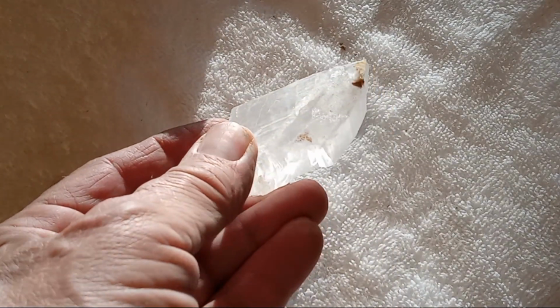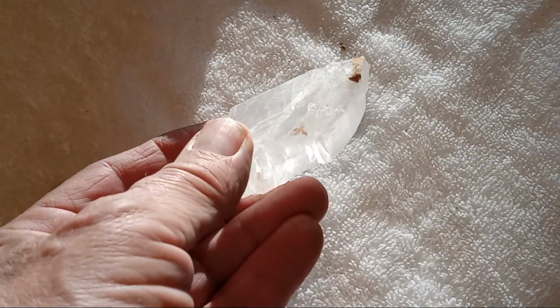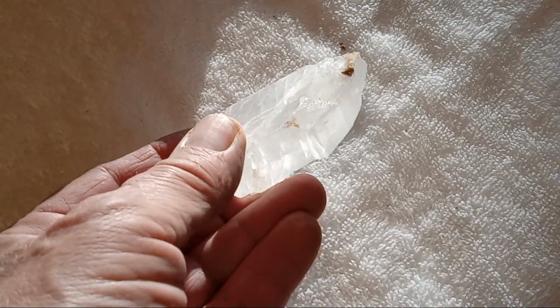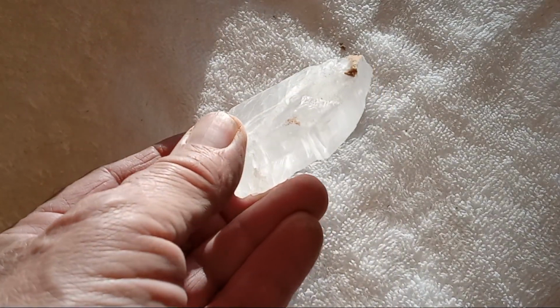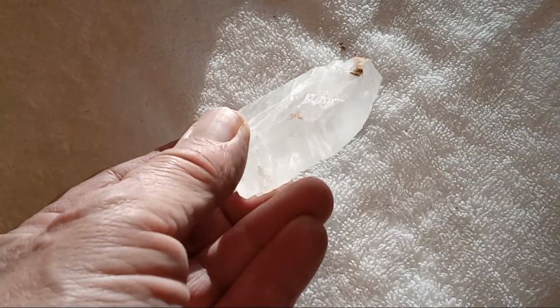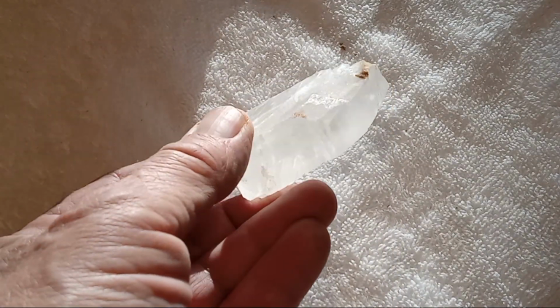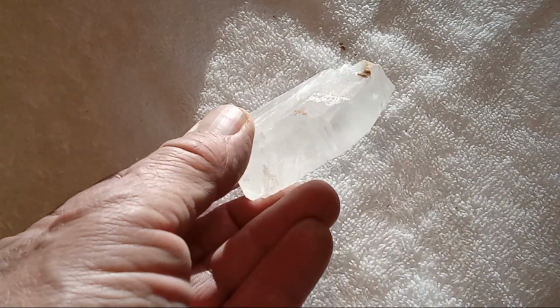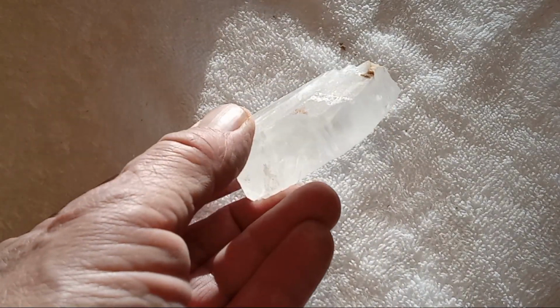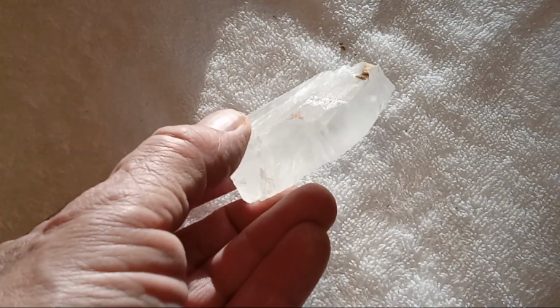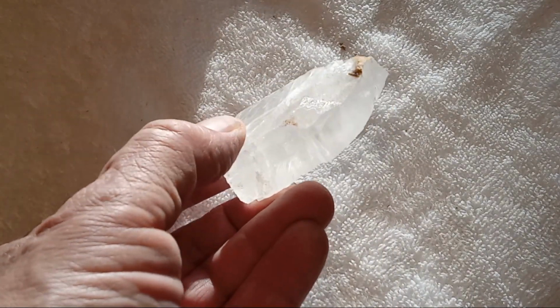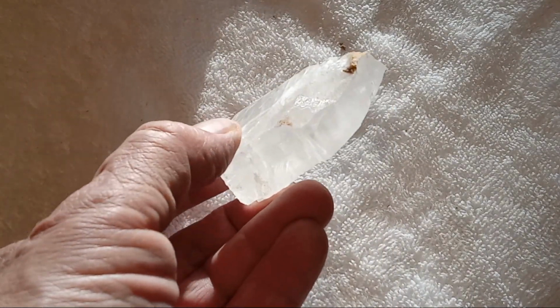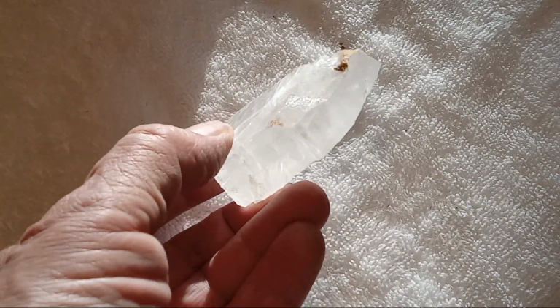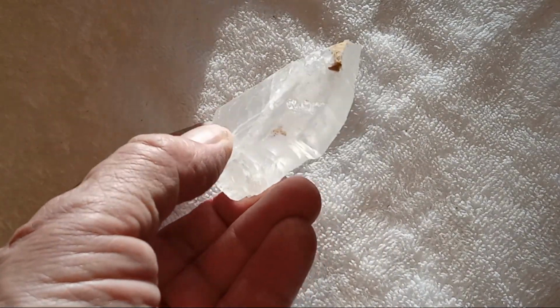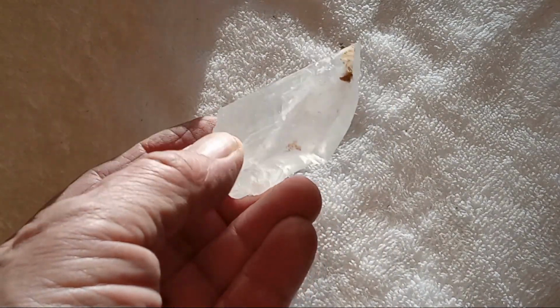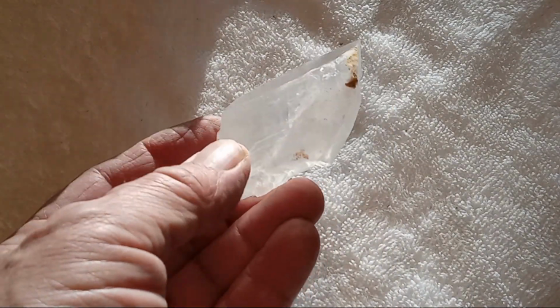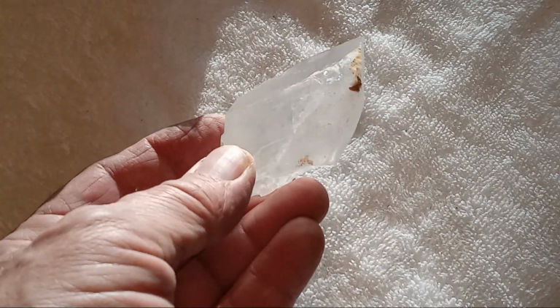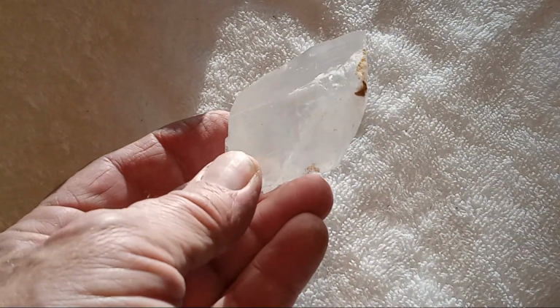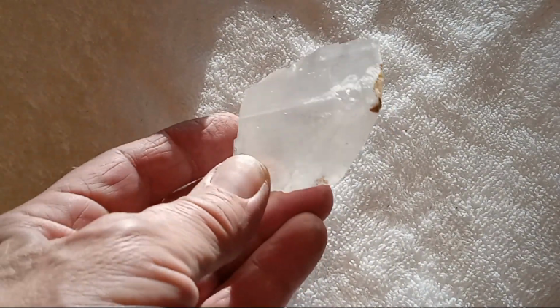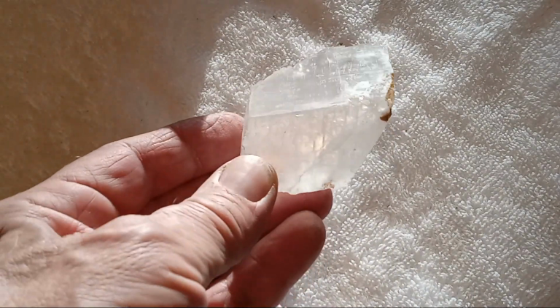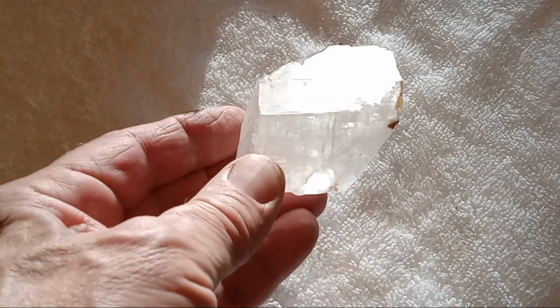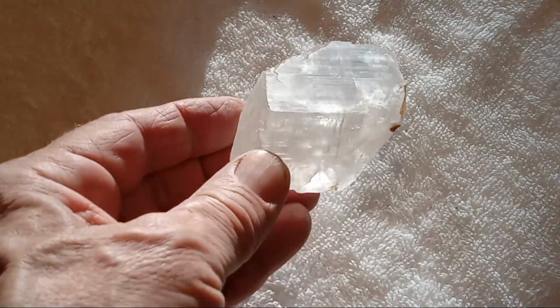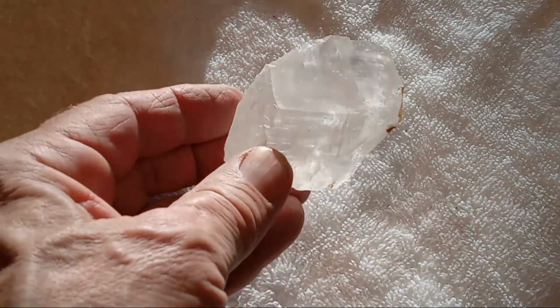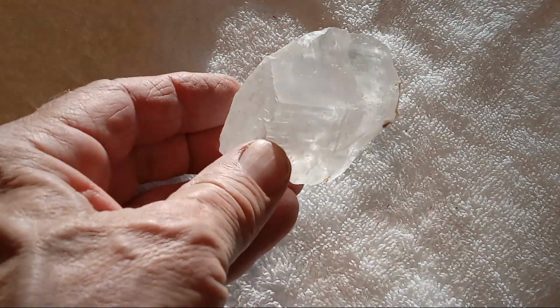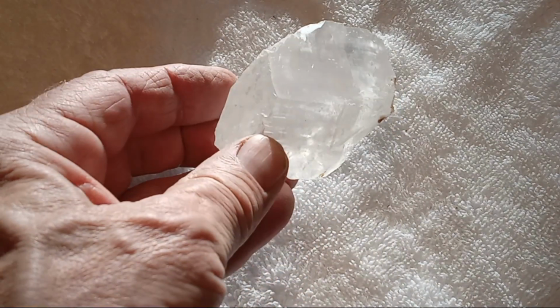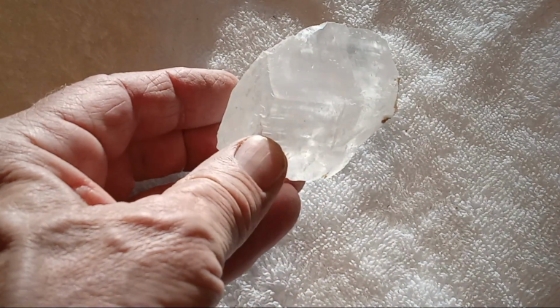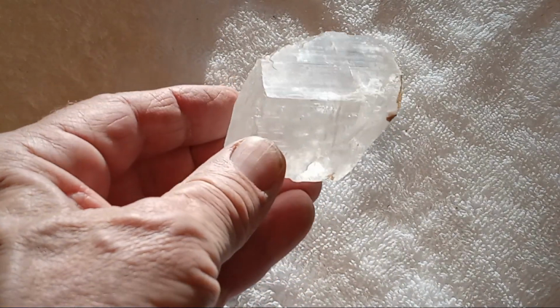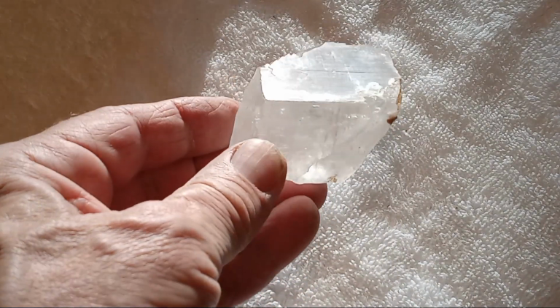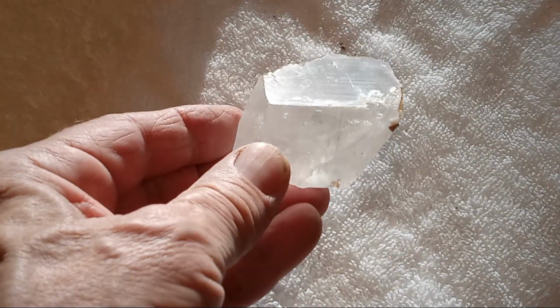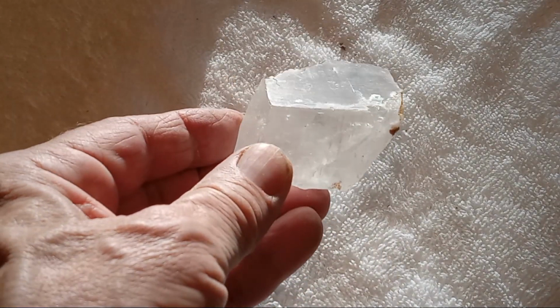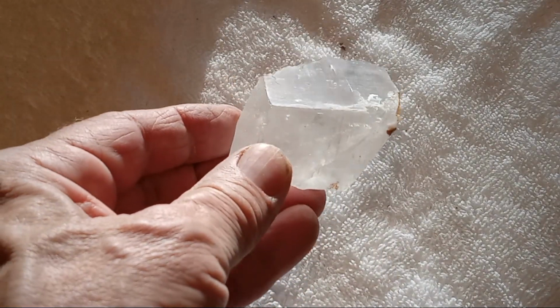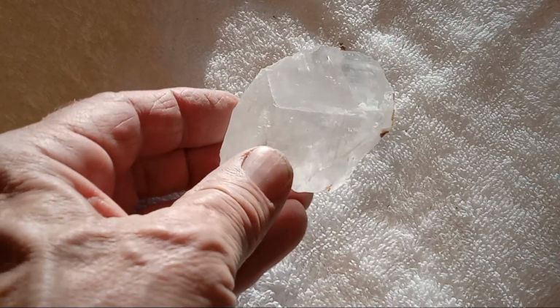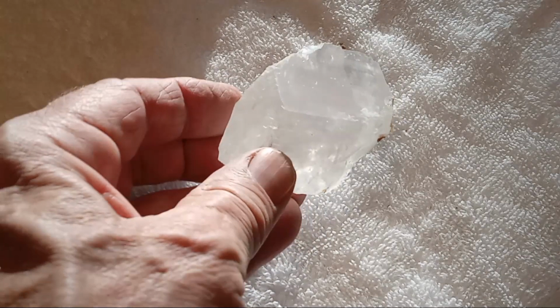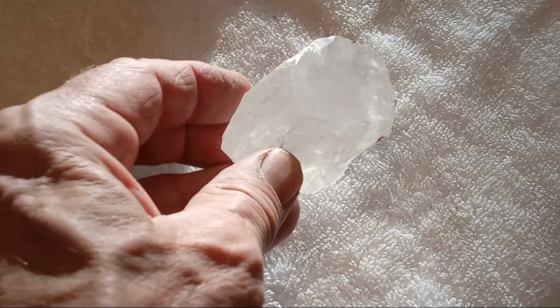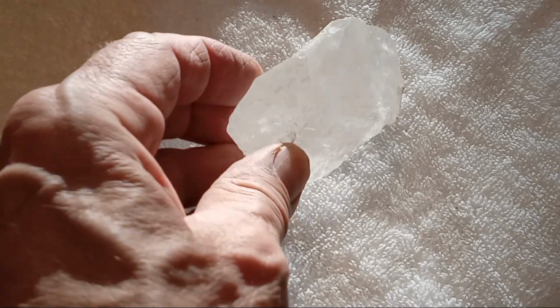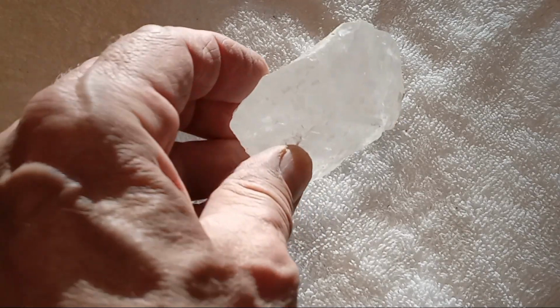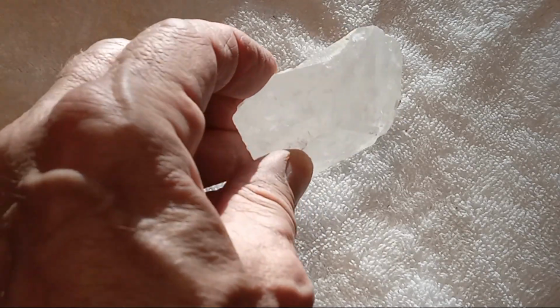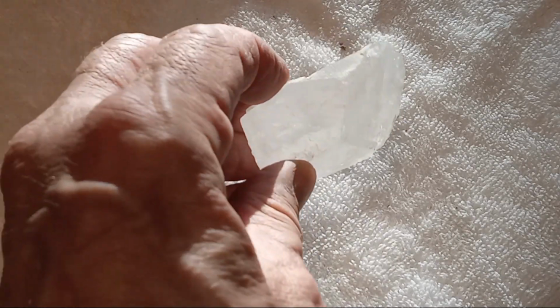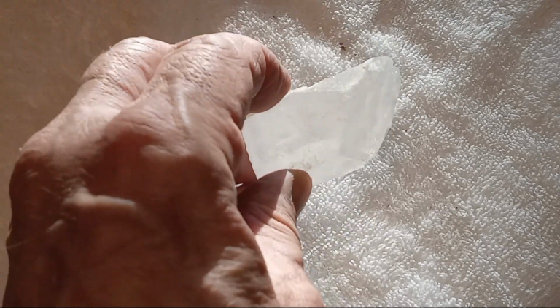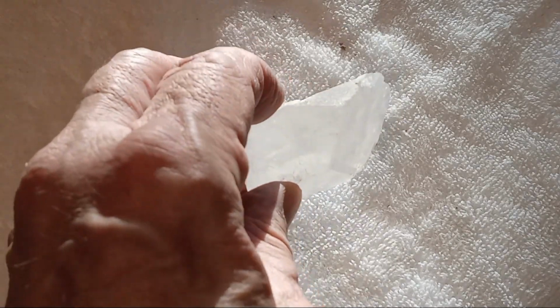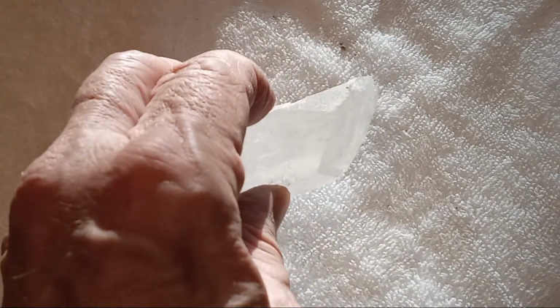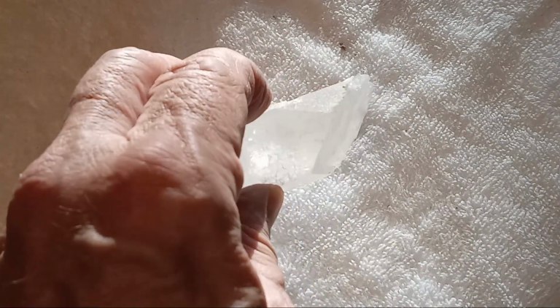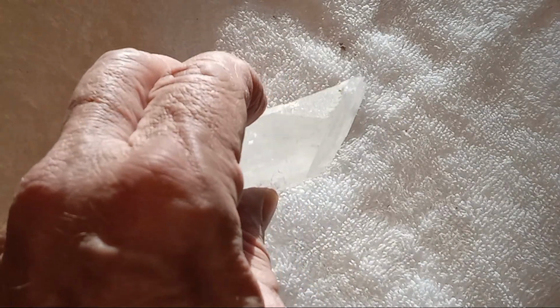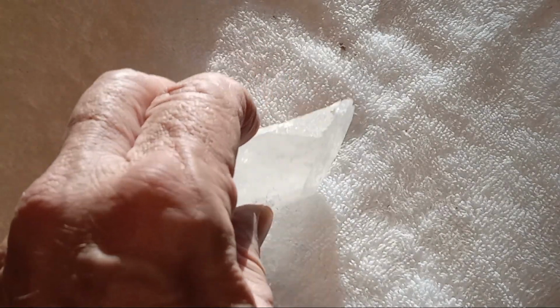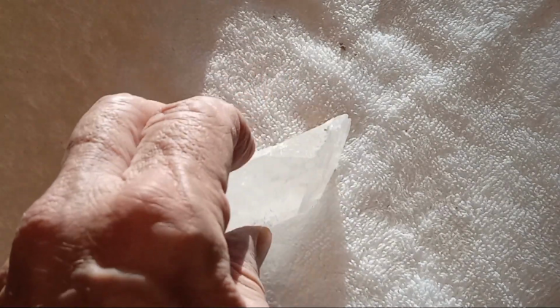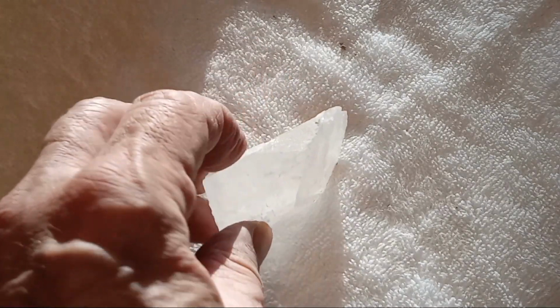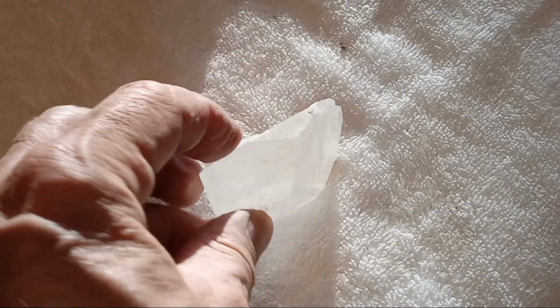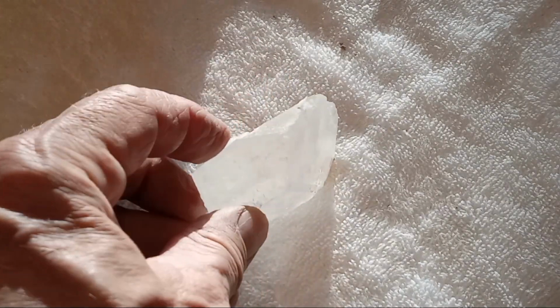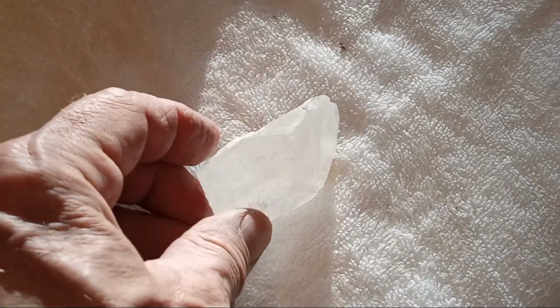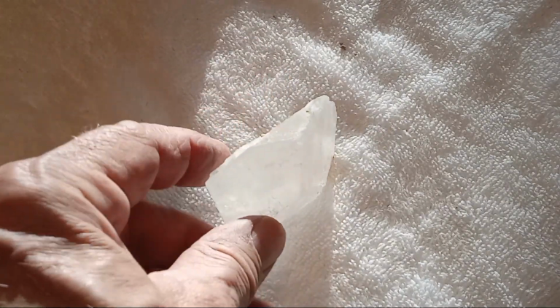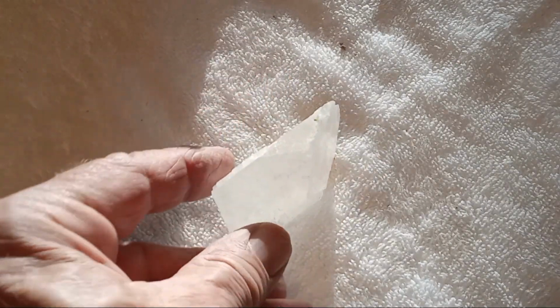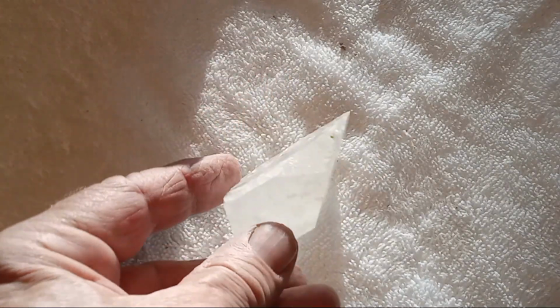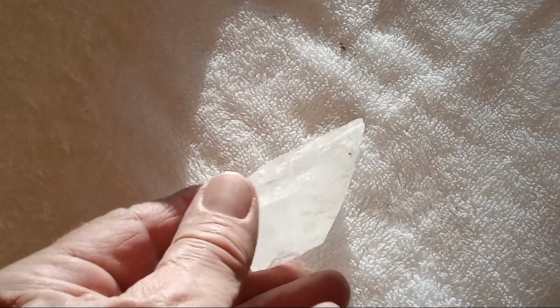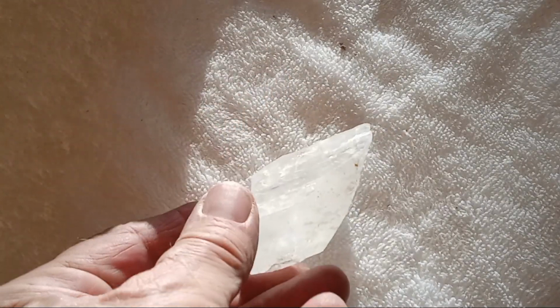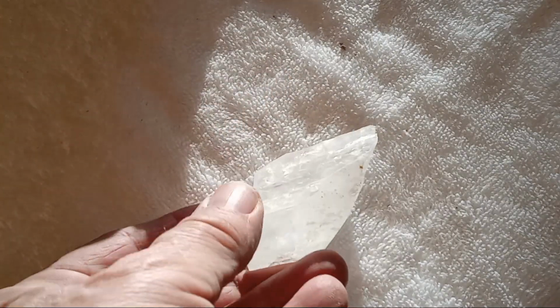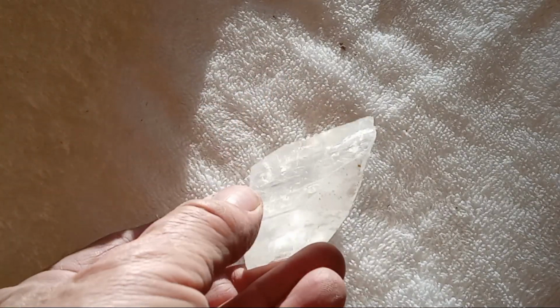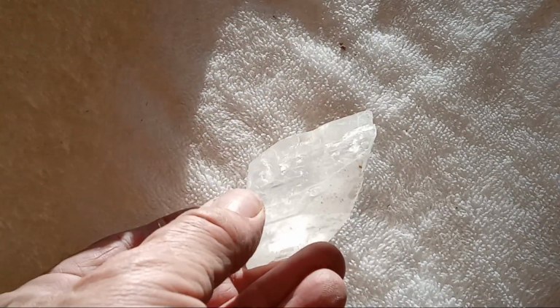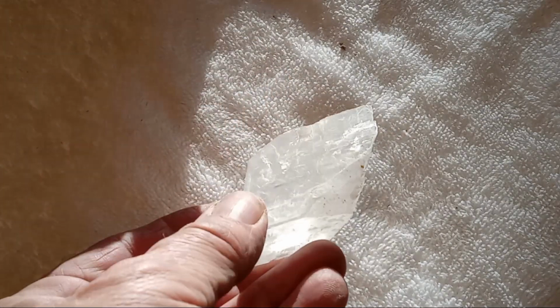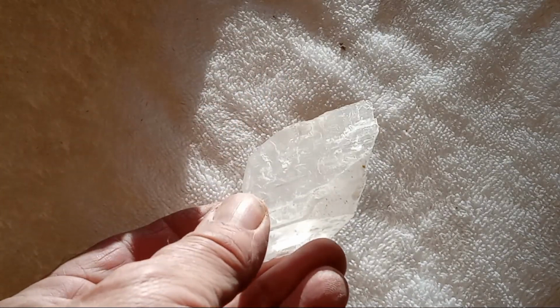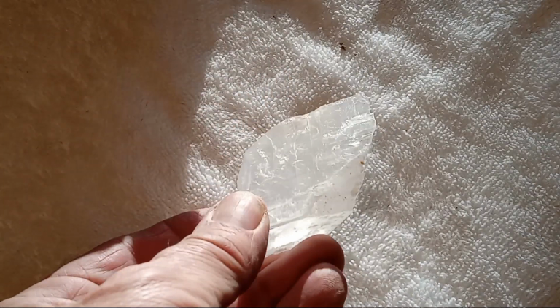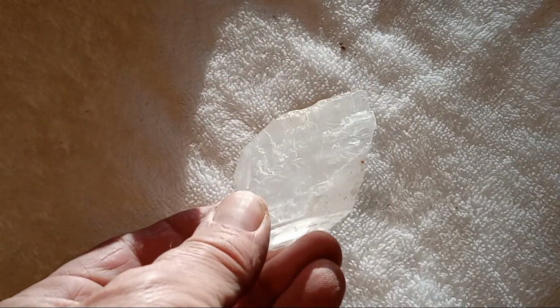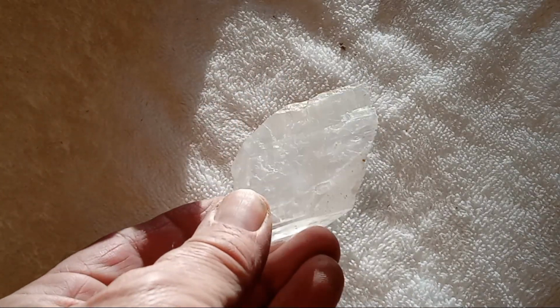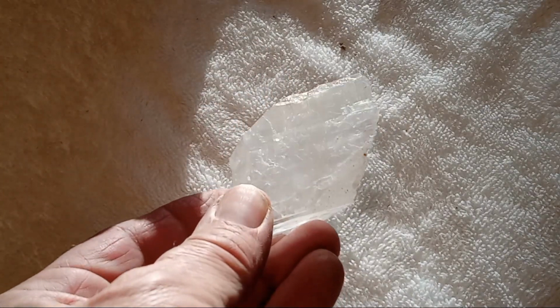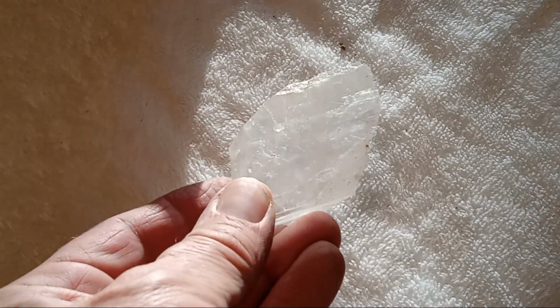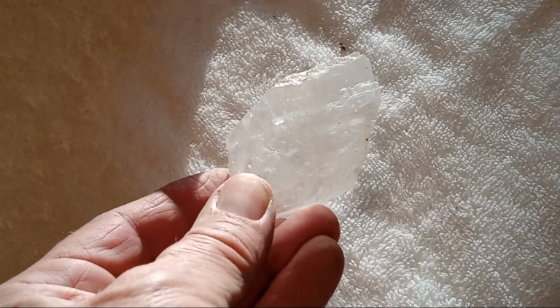So here's some of the calcite that came out. Along with a nice barite, you usually find very clear calcite.